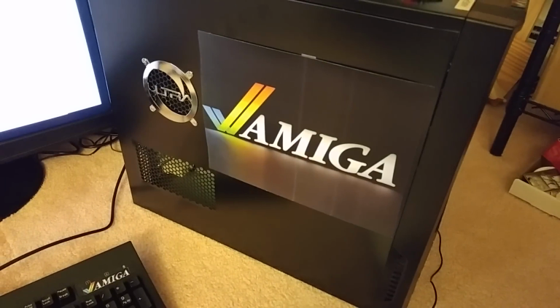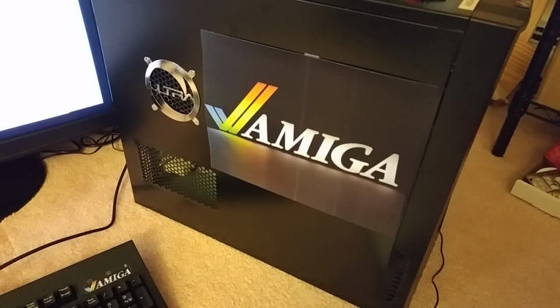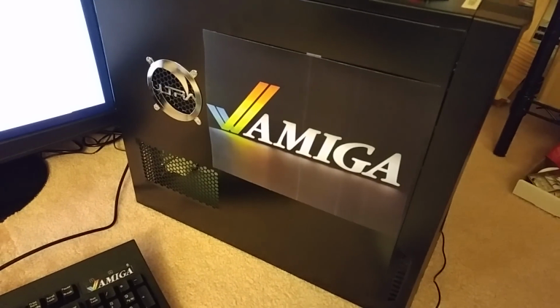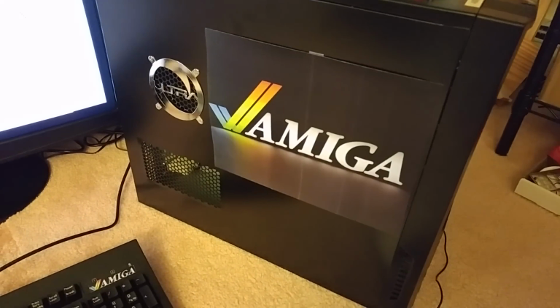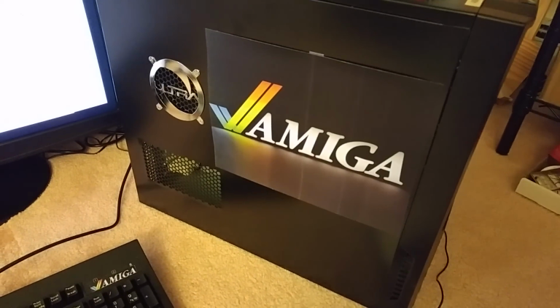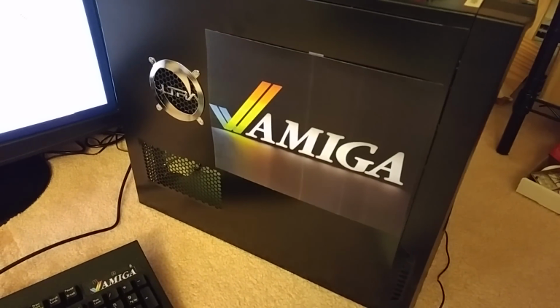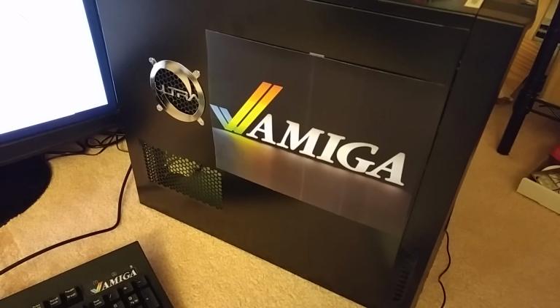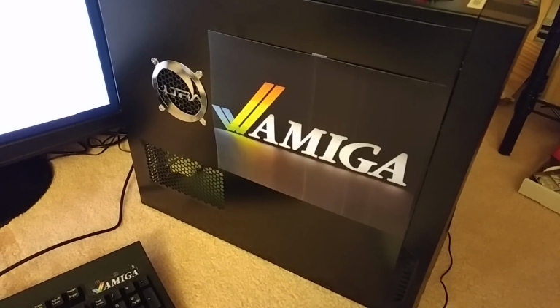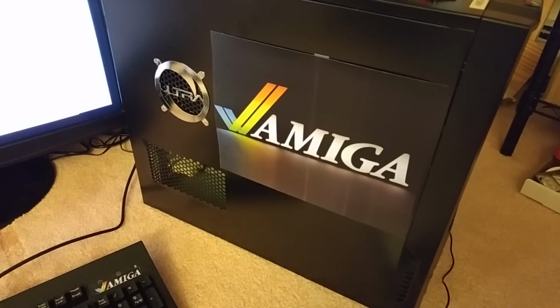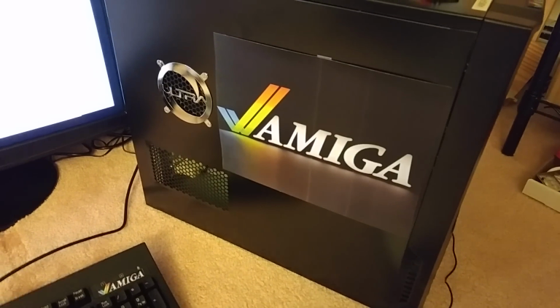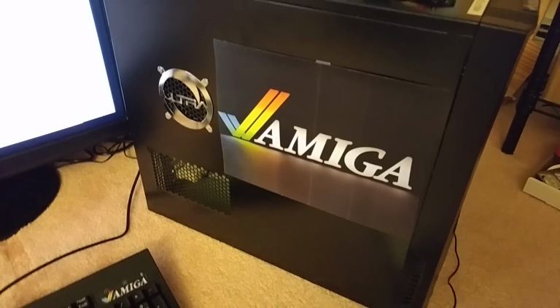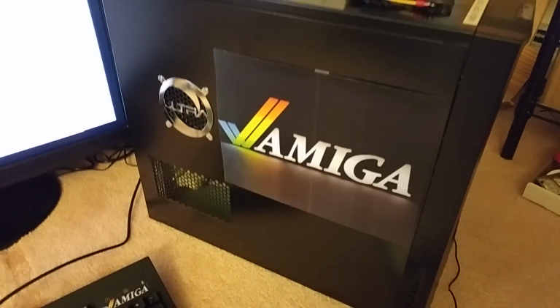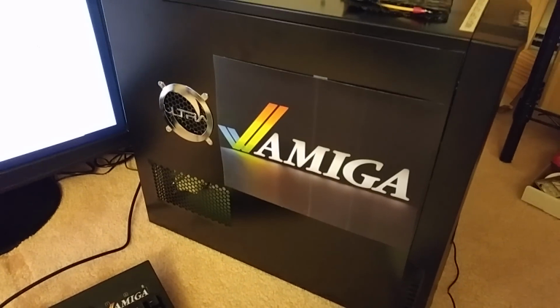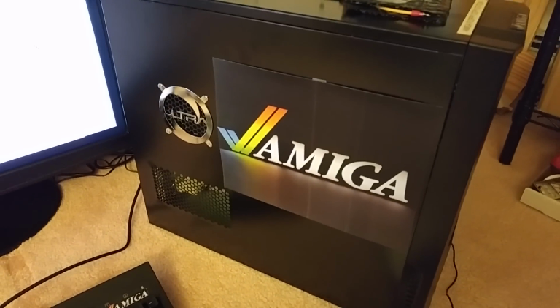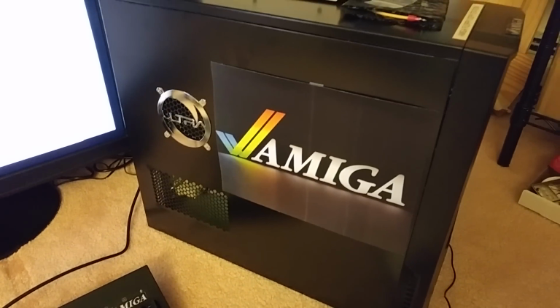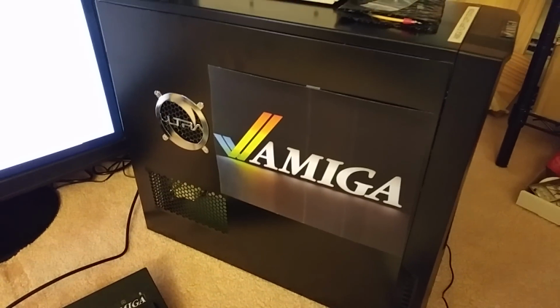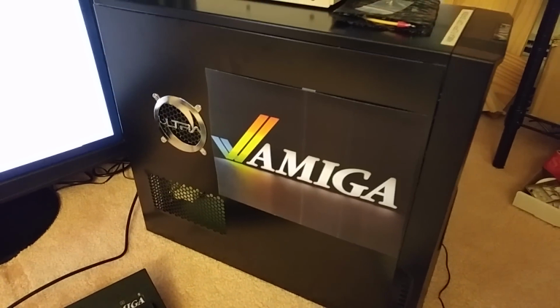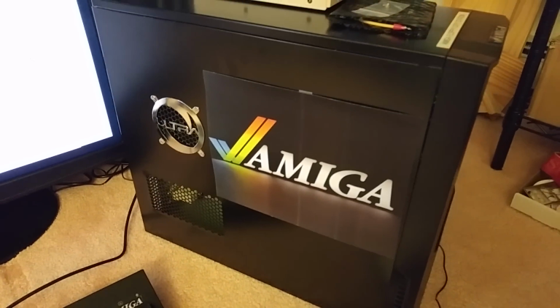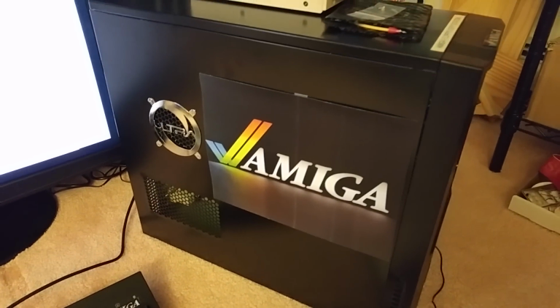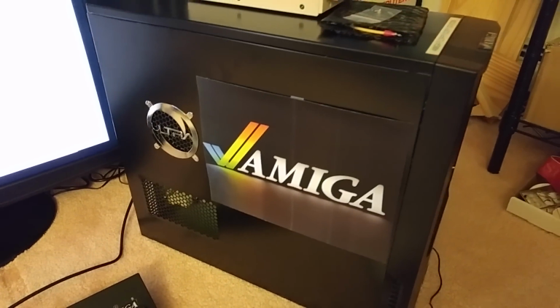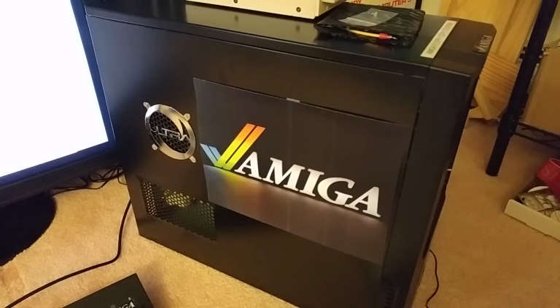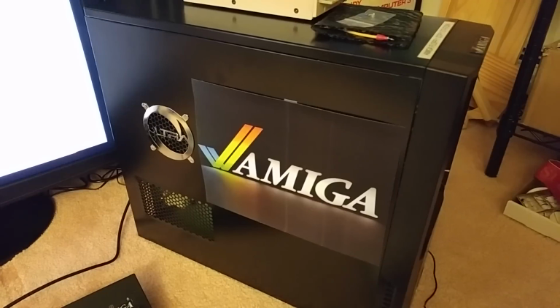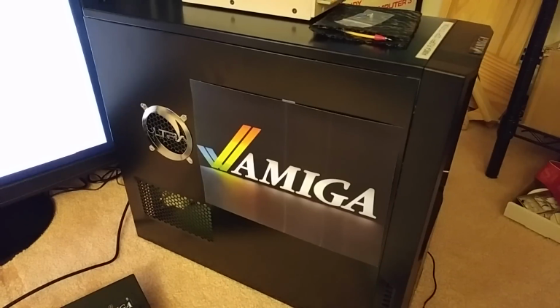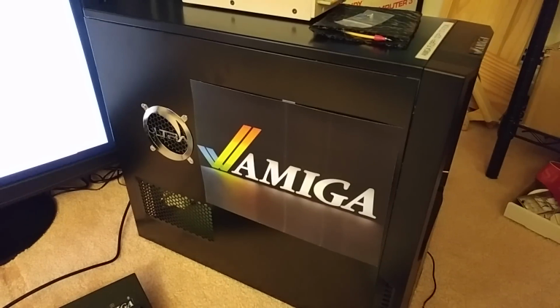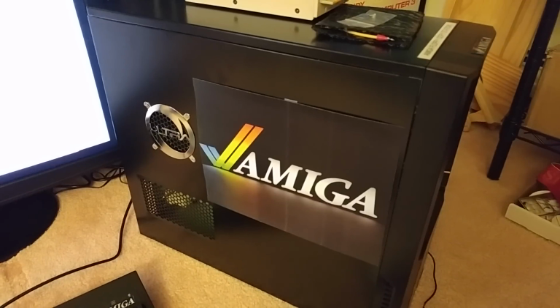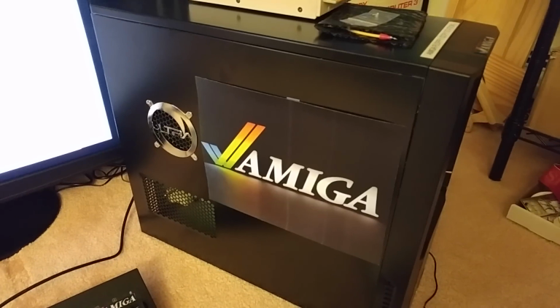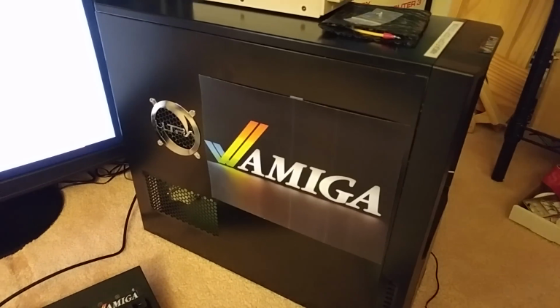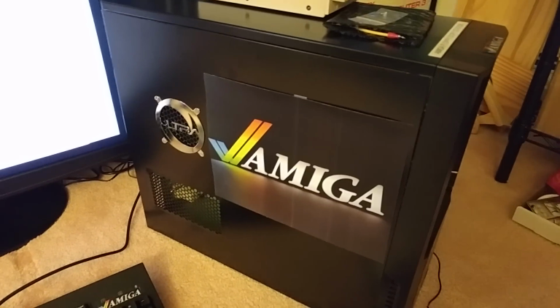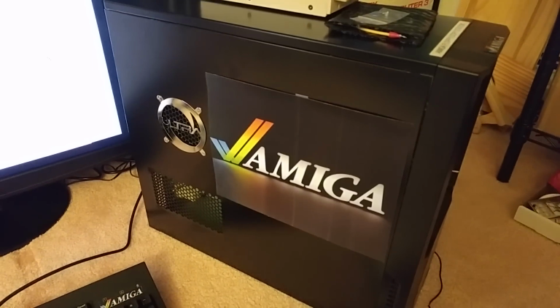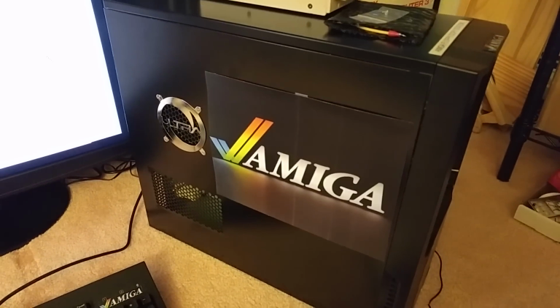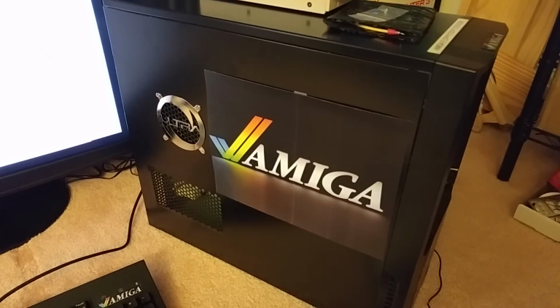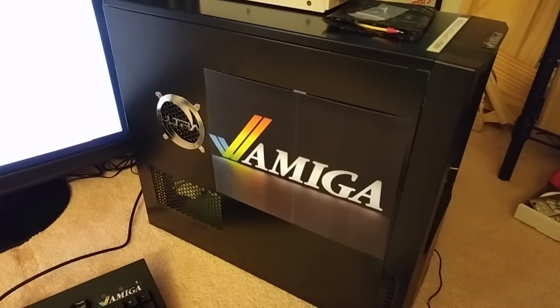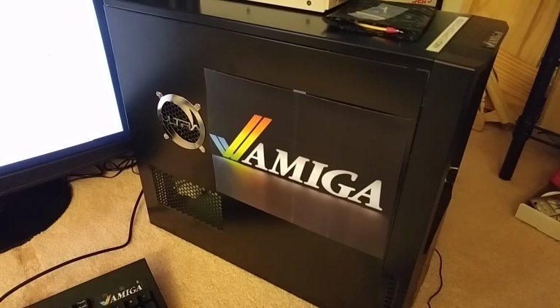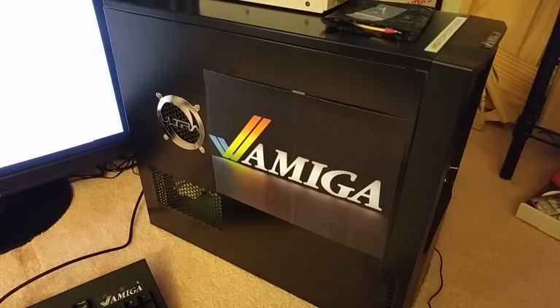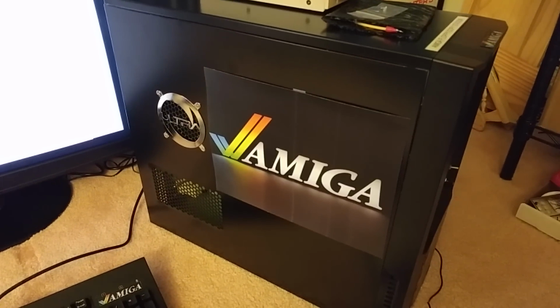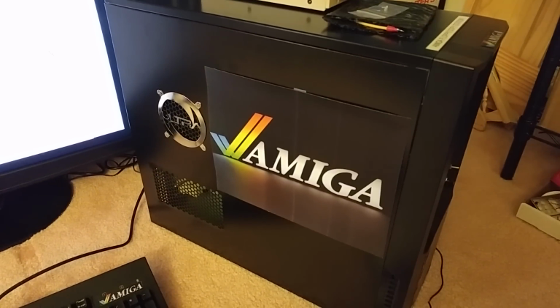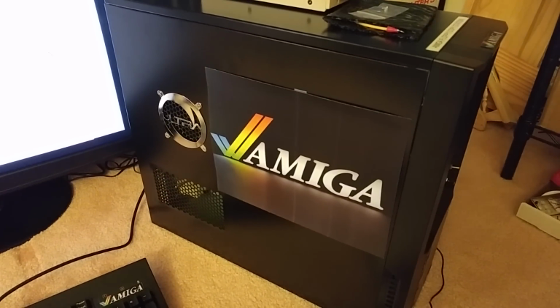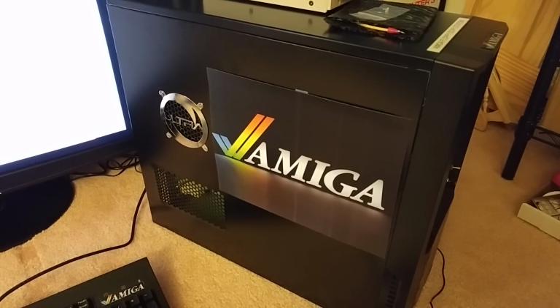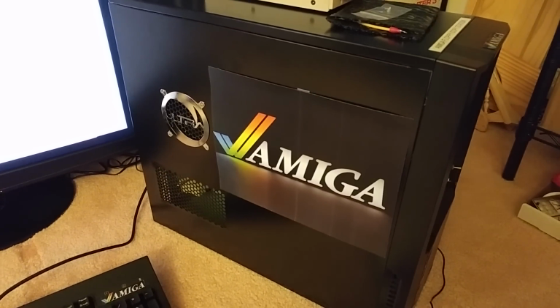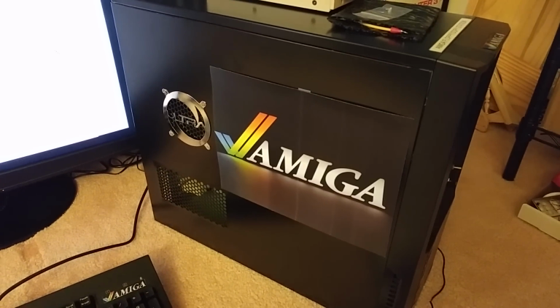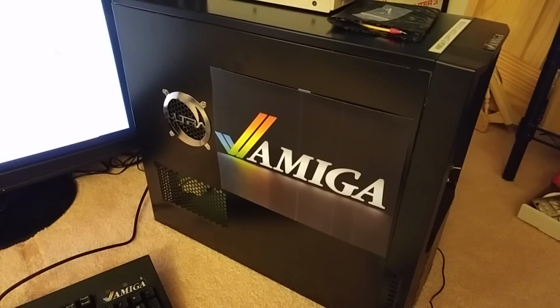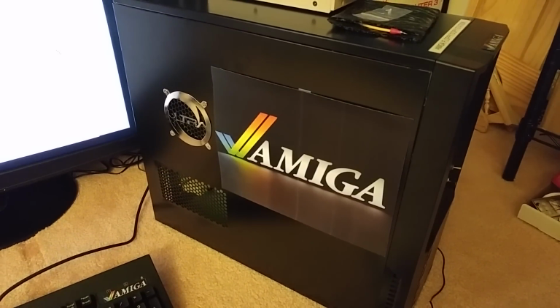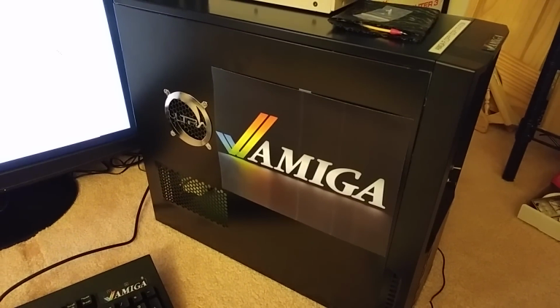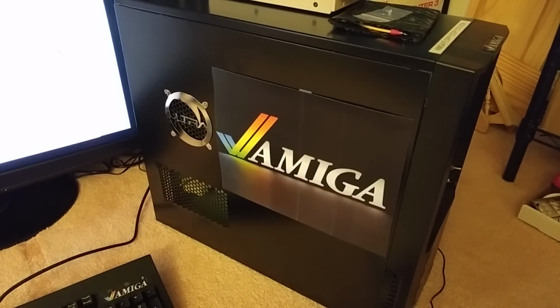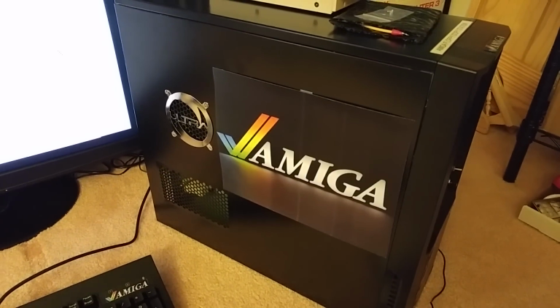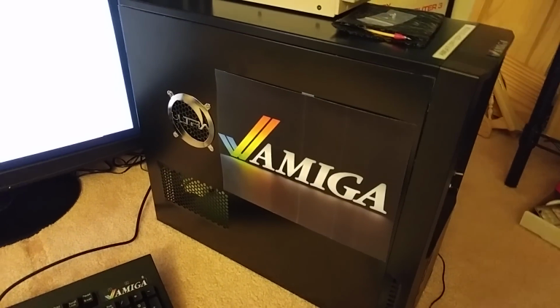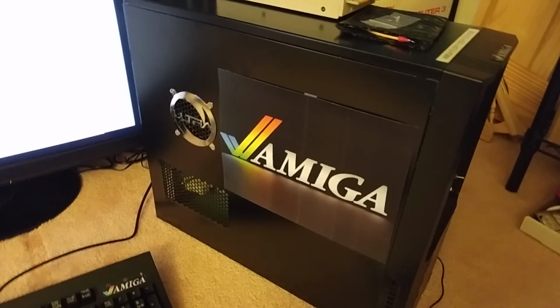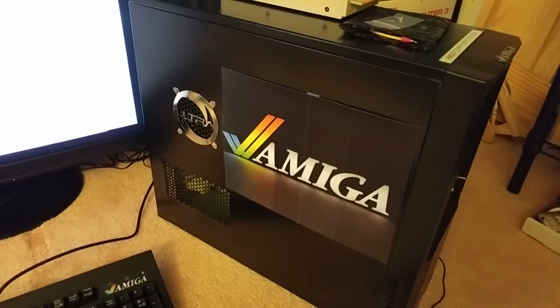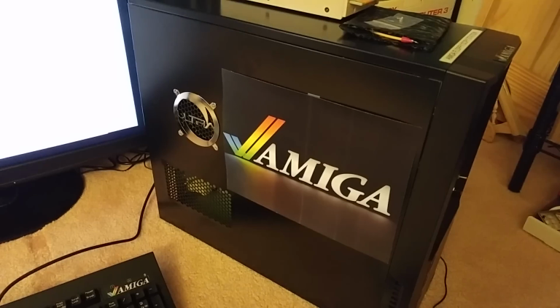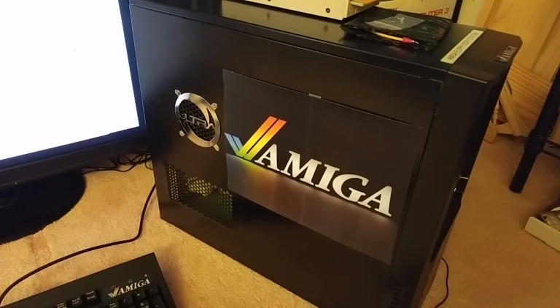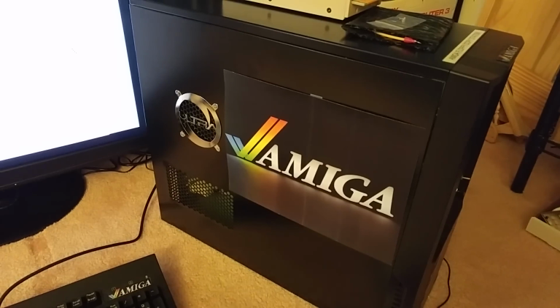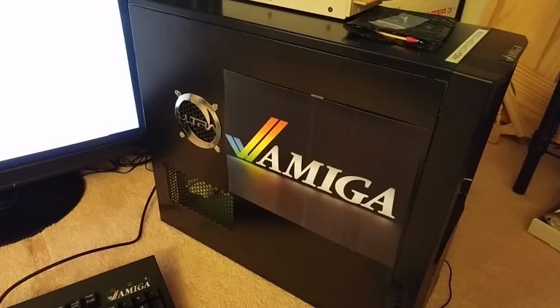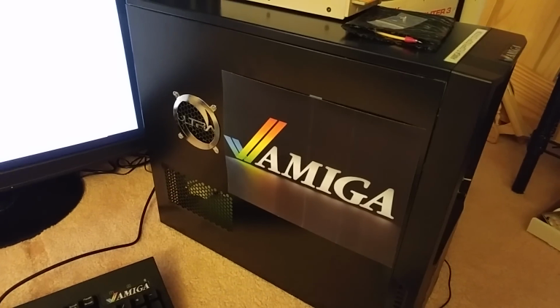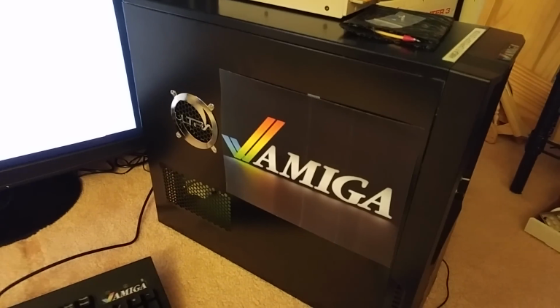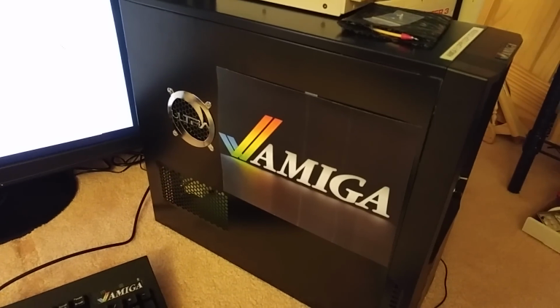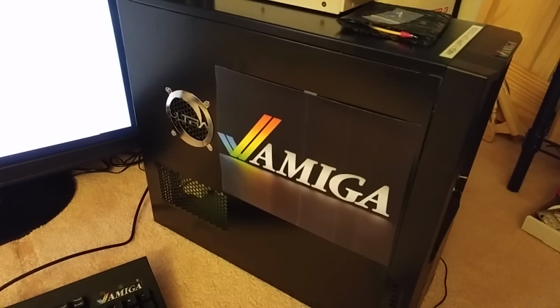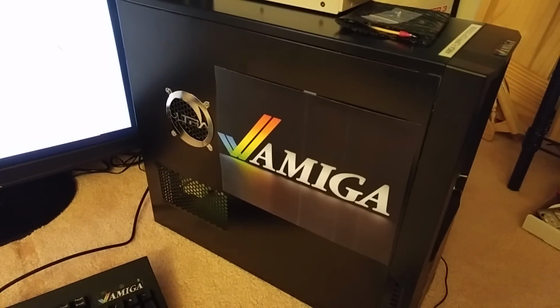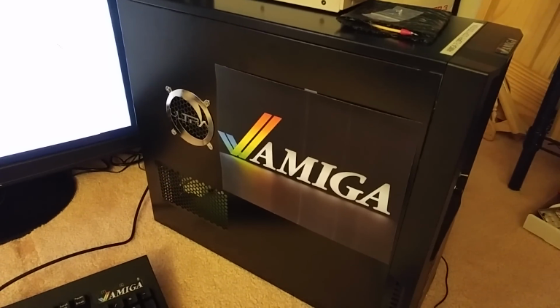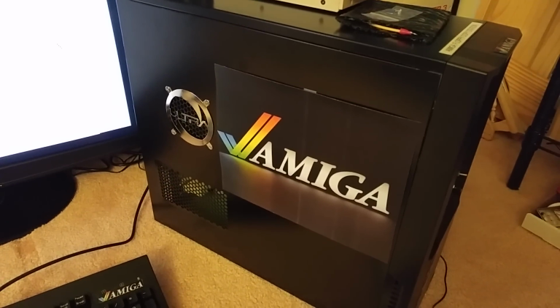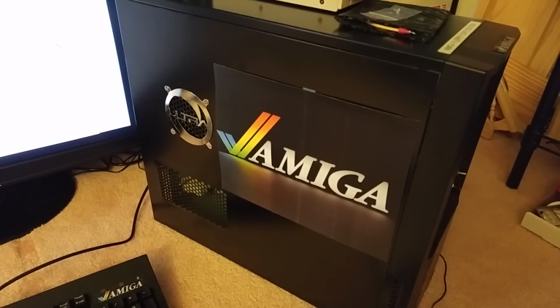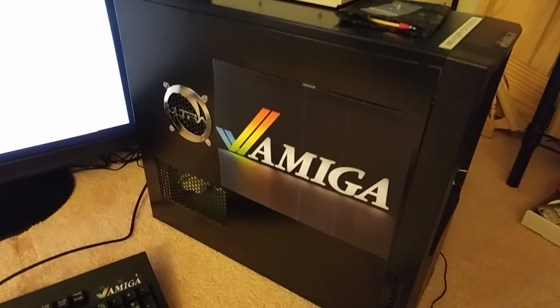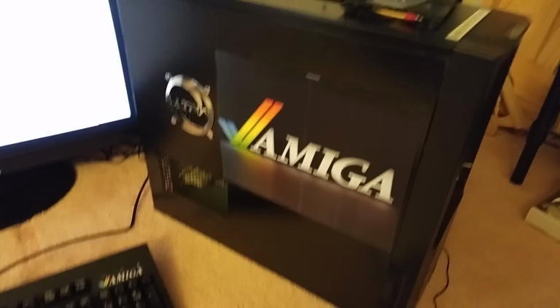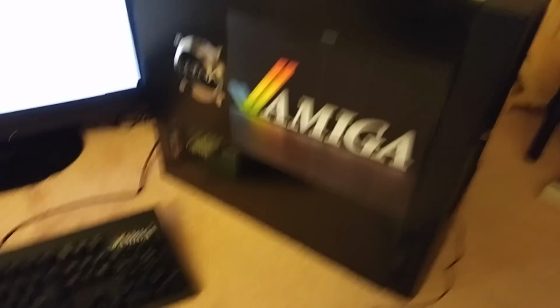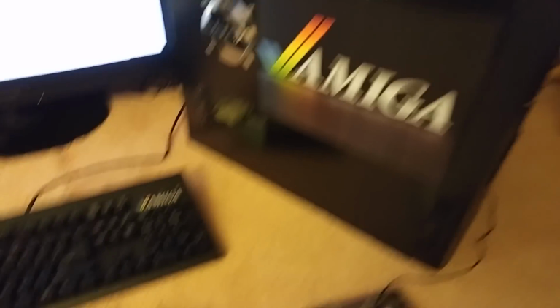Hey everybody, just finishing up my Amiga tower project here. My last part, well one of the last parts I was looking for anyway, came today.